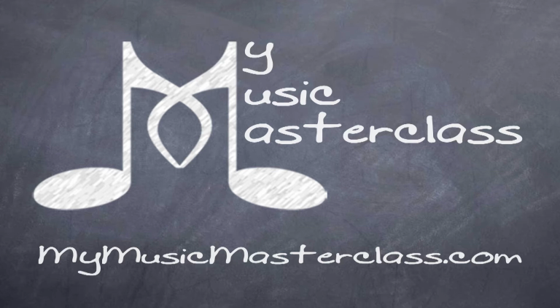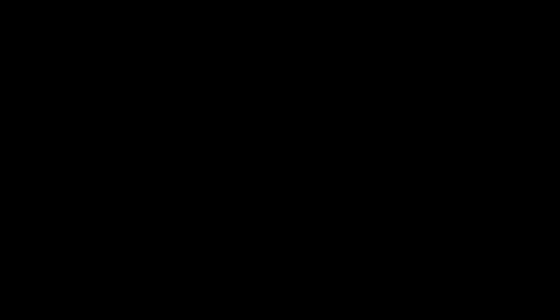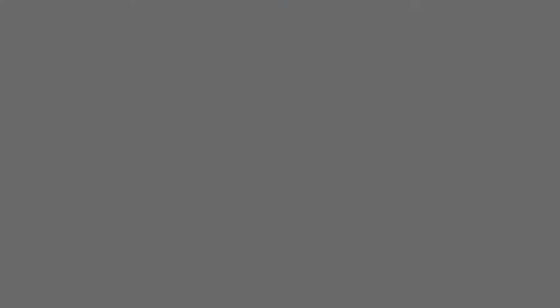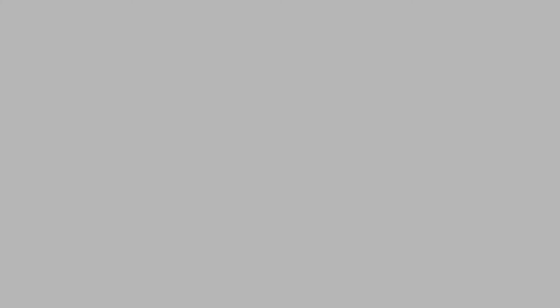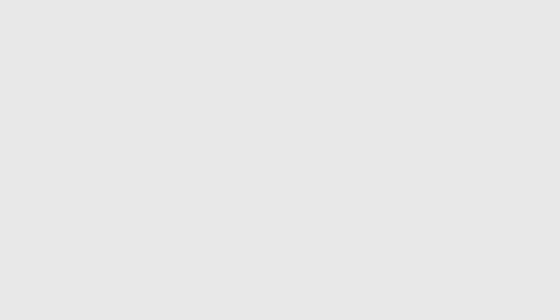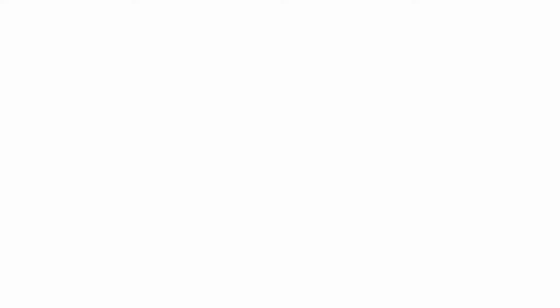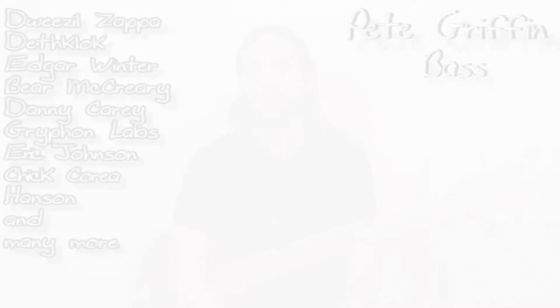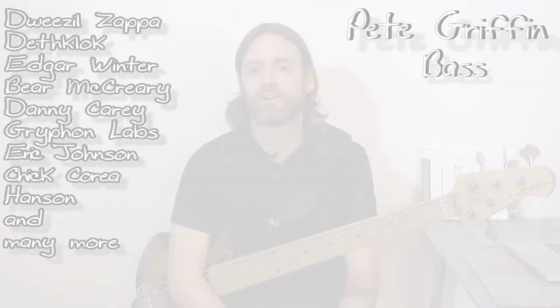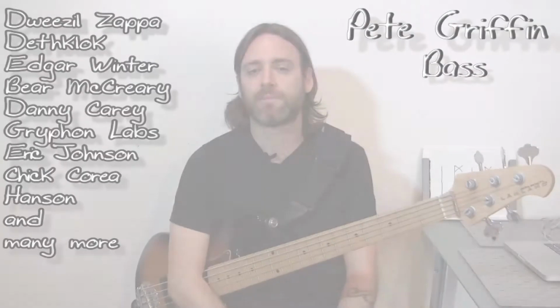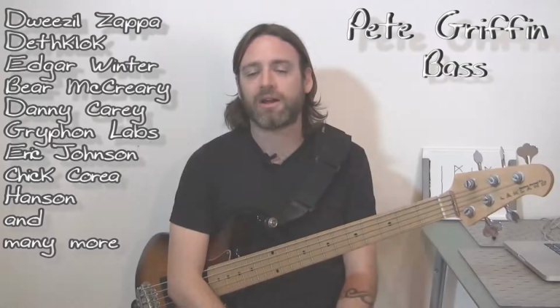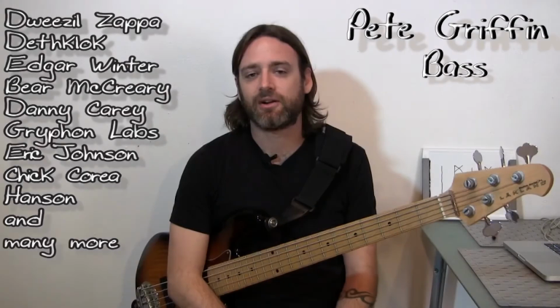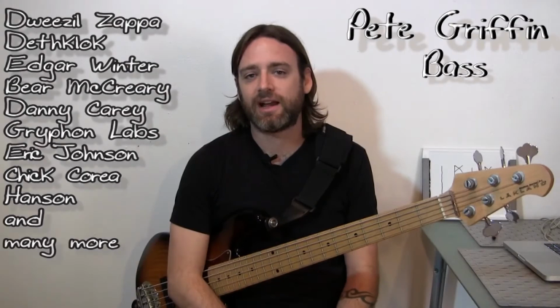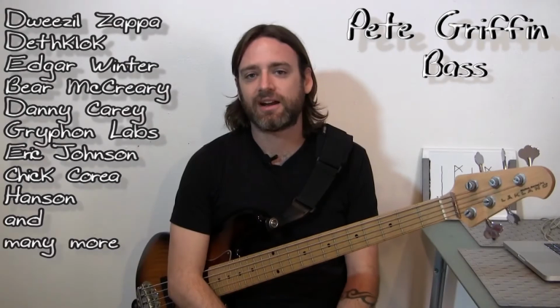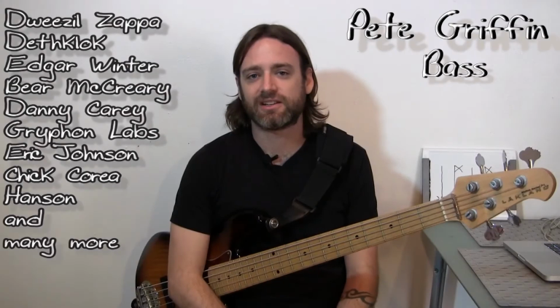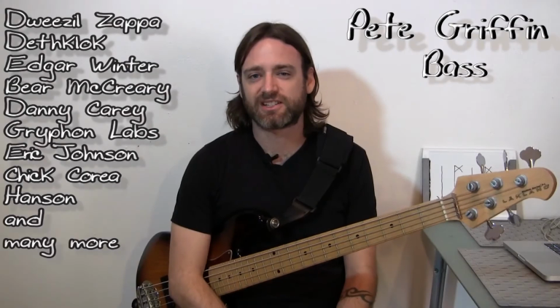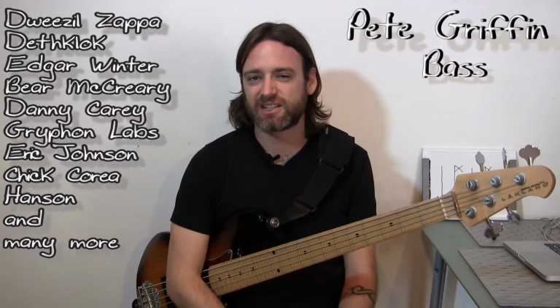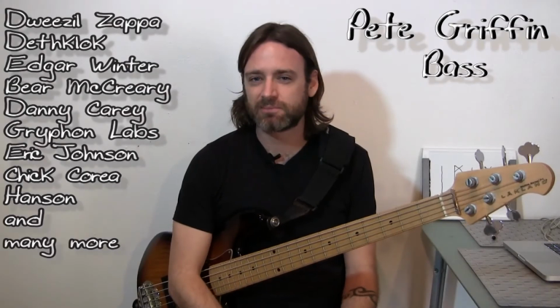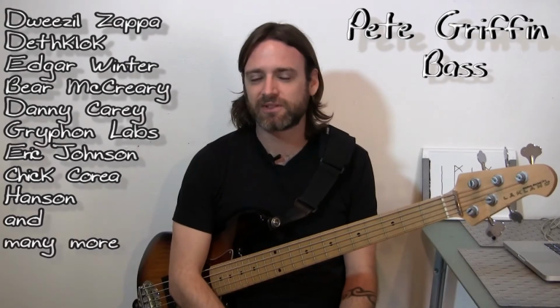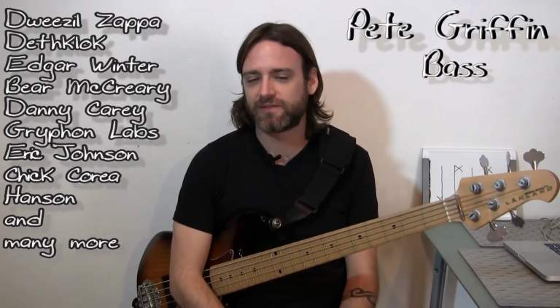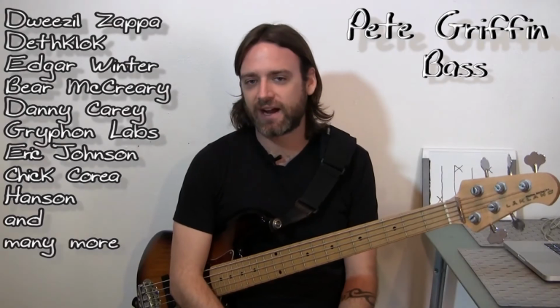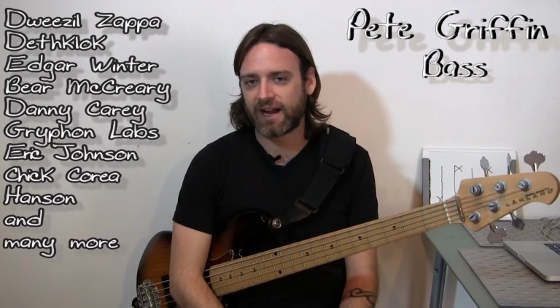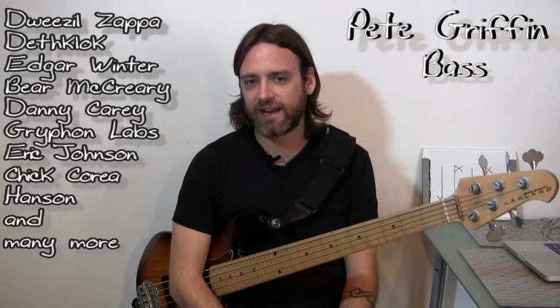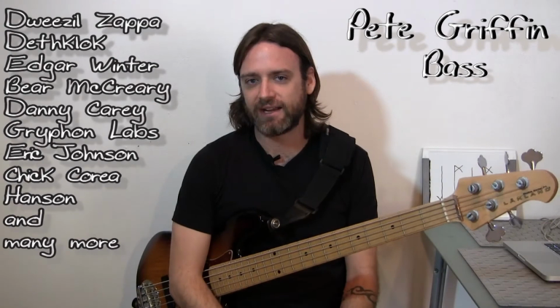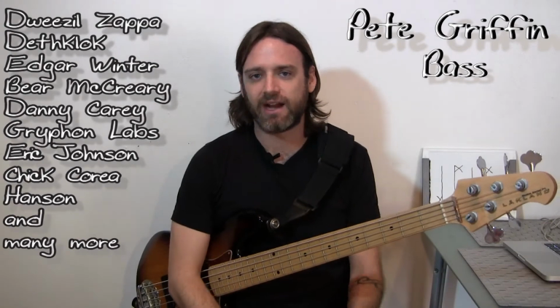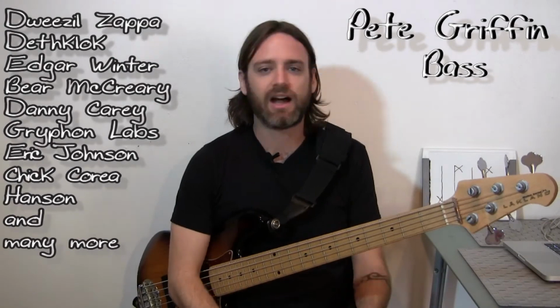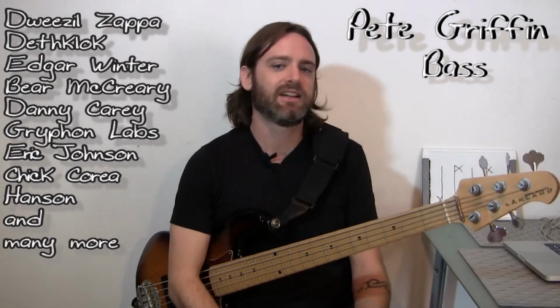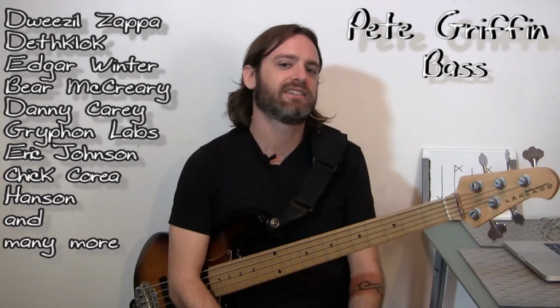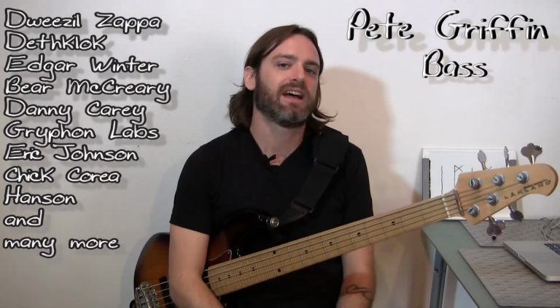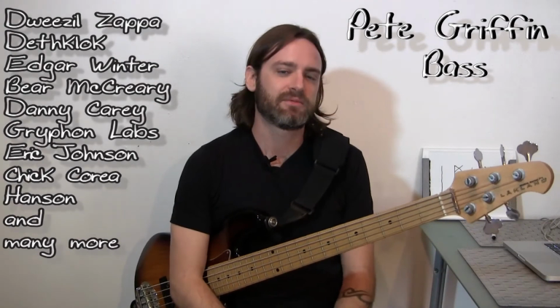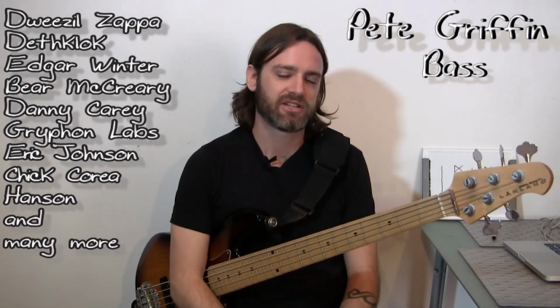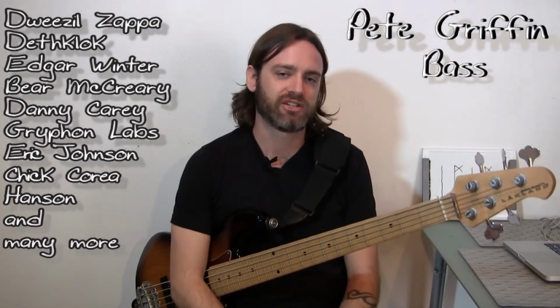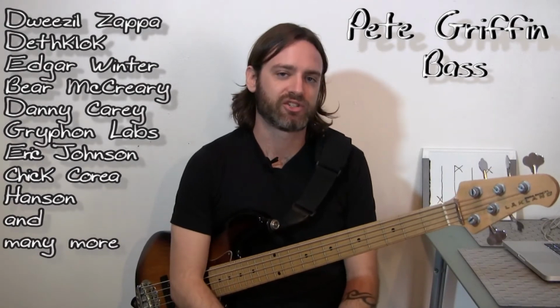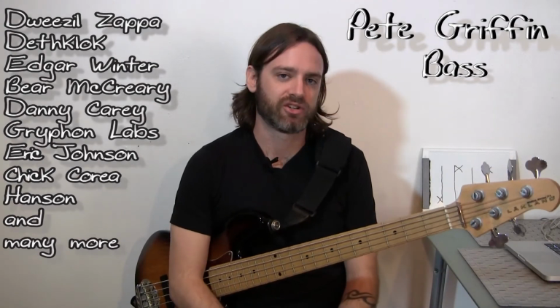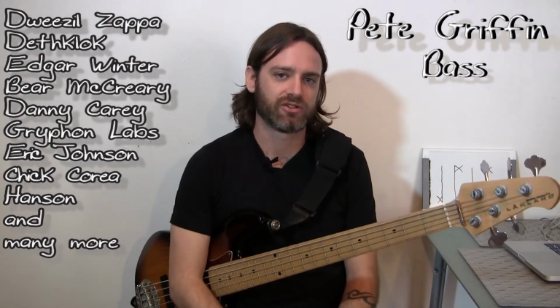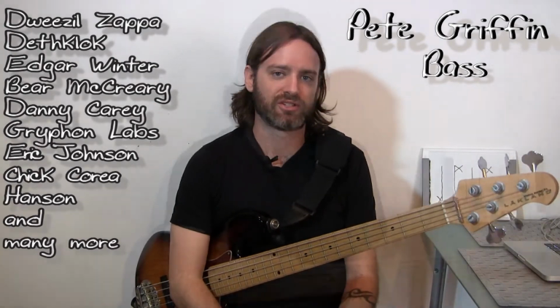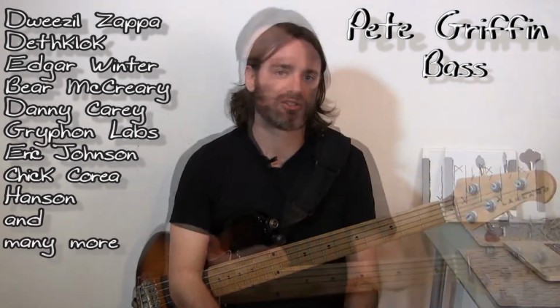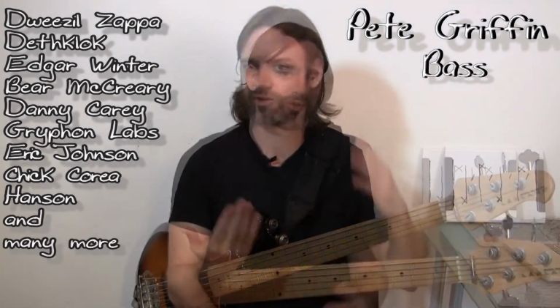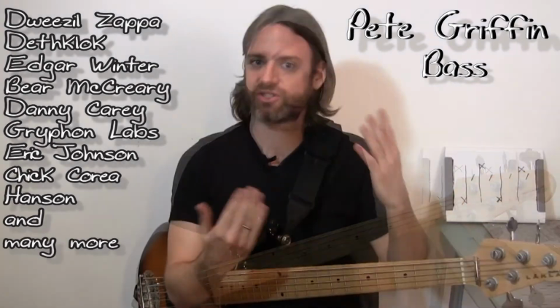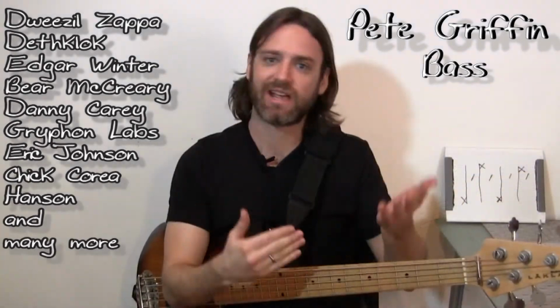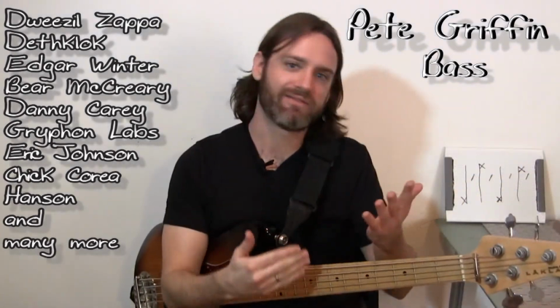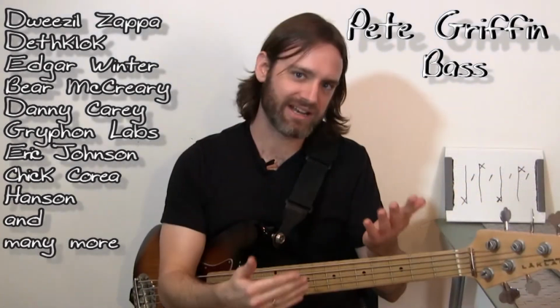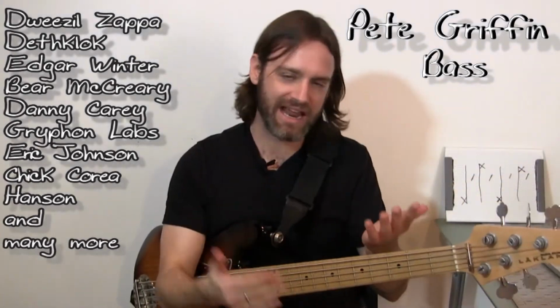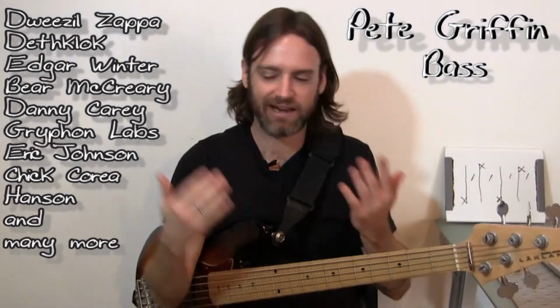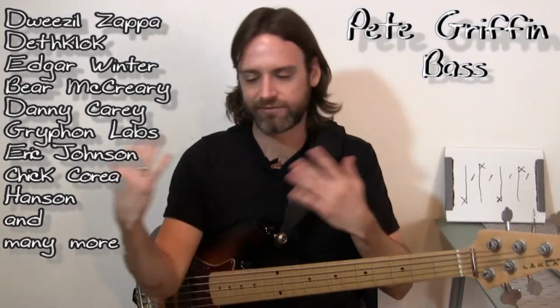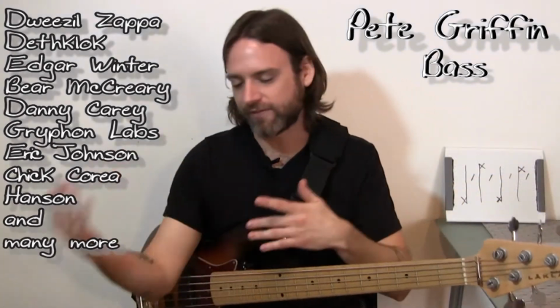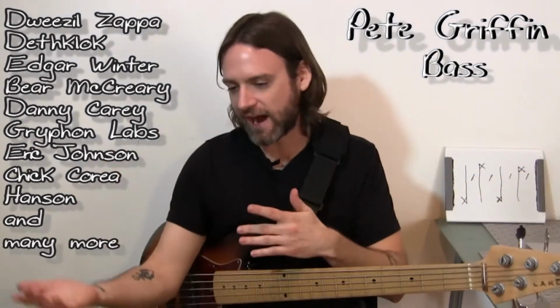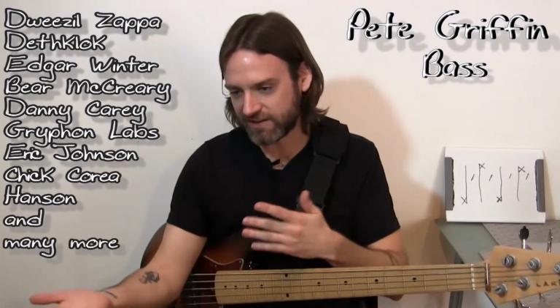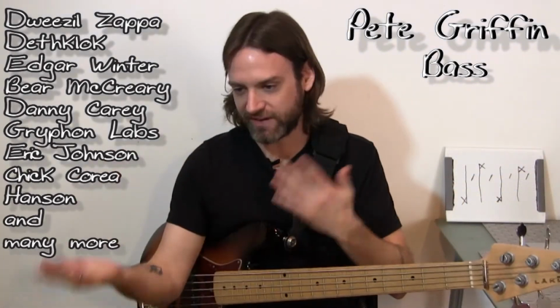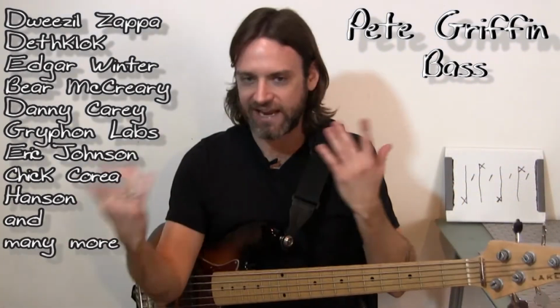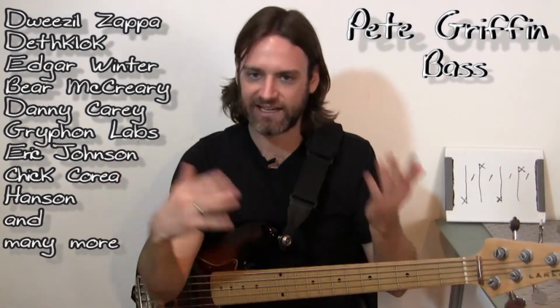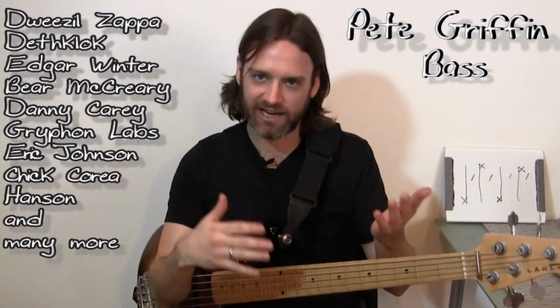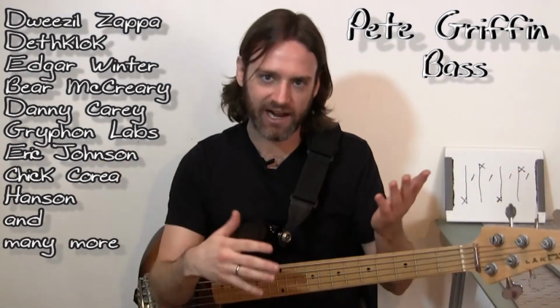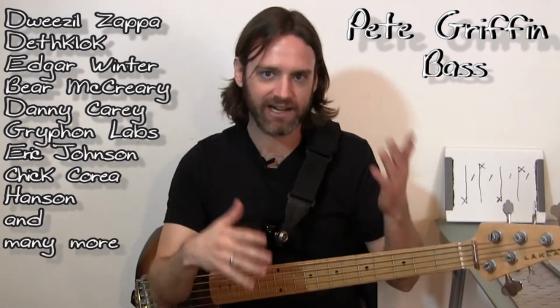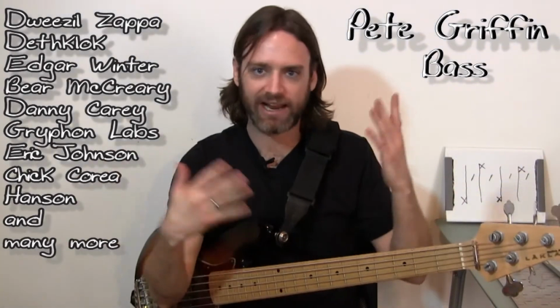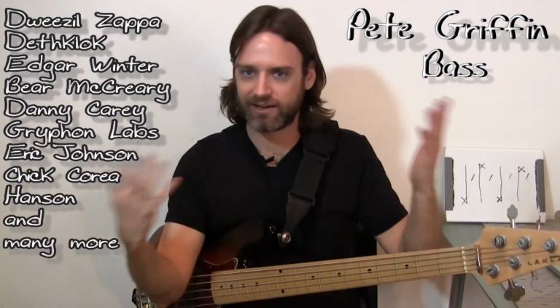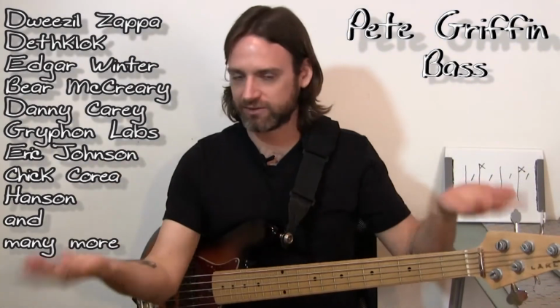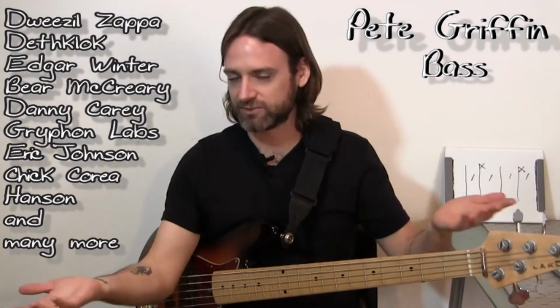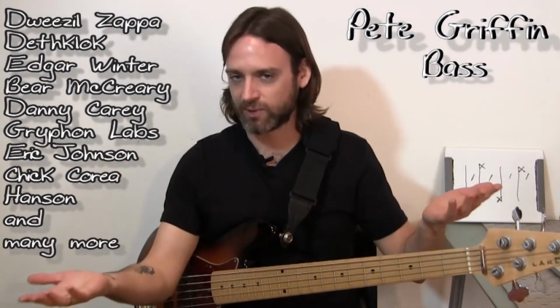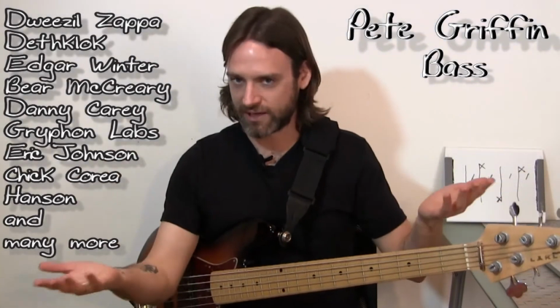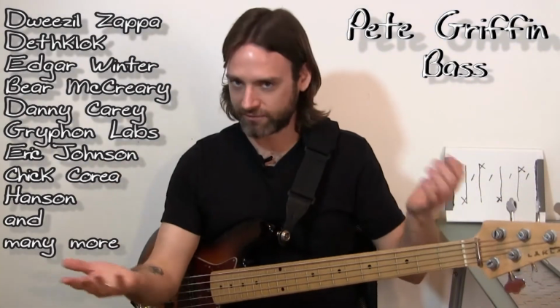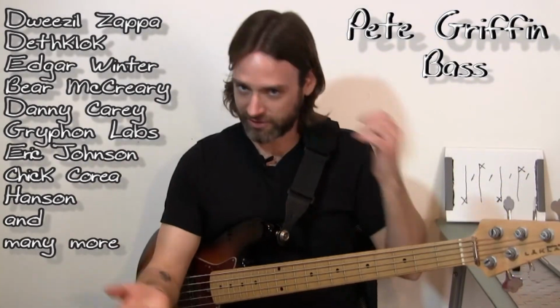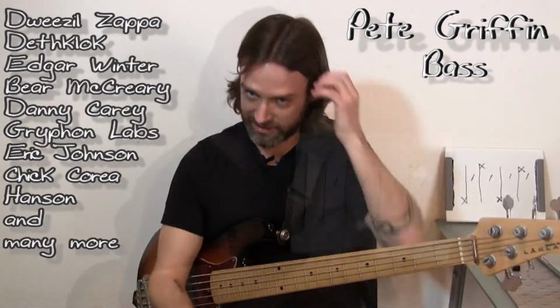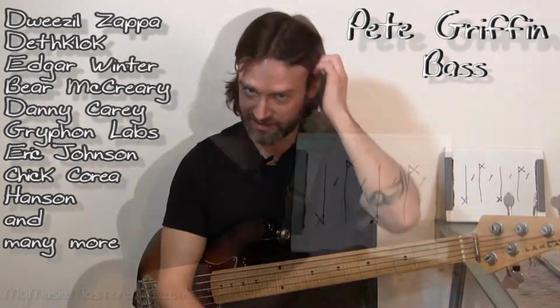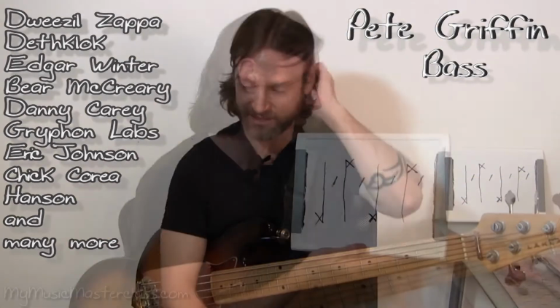Today we're going to talk about how to simplify odd time signatures with either 7/8, 5/8, 9/8, whatever it is.